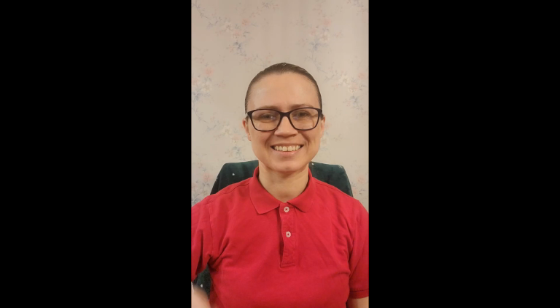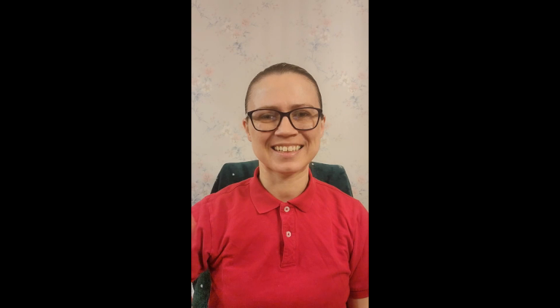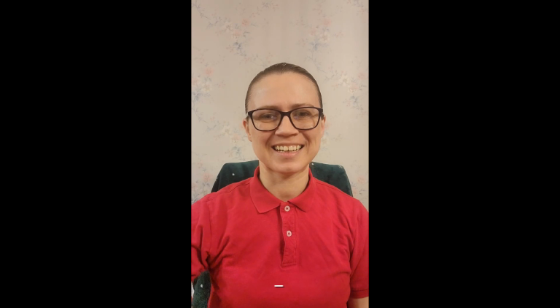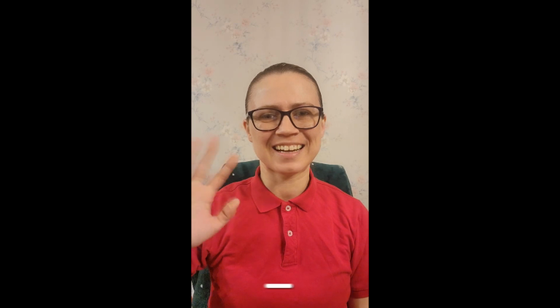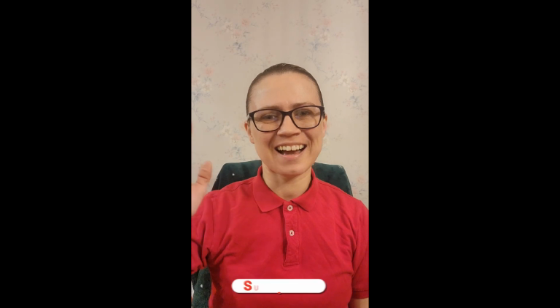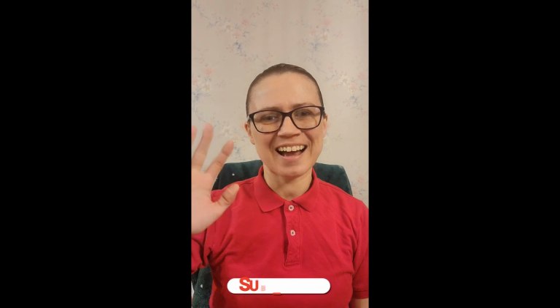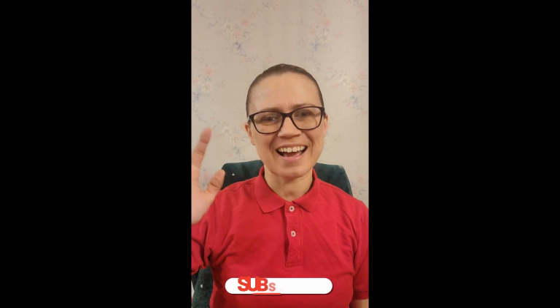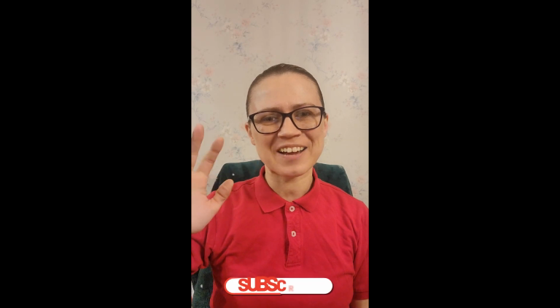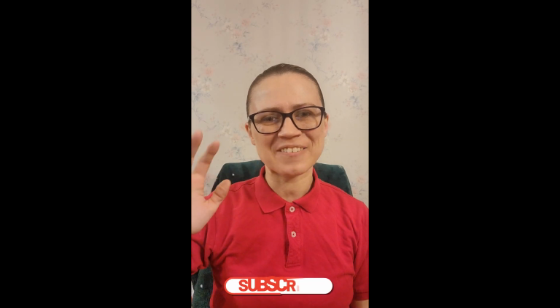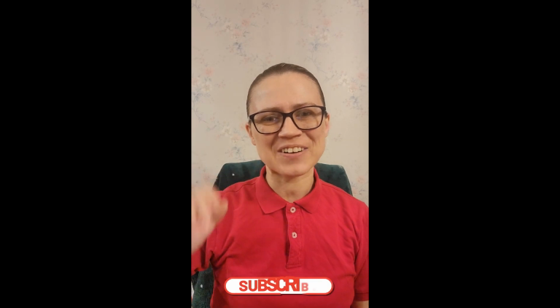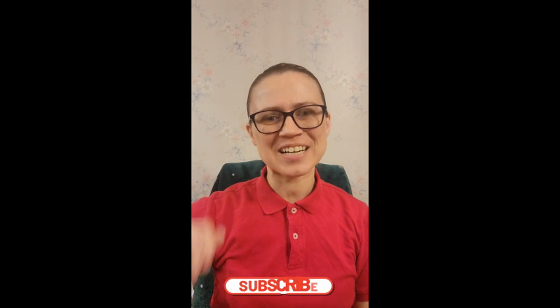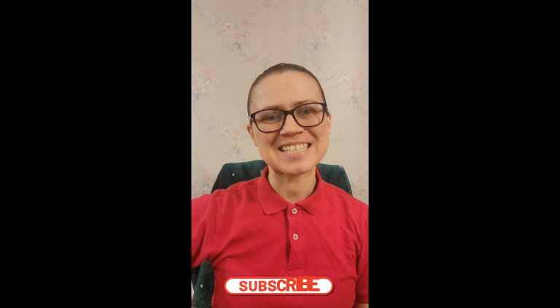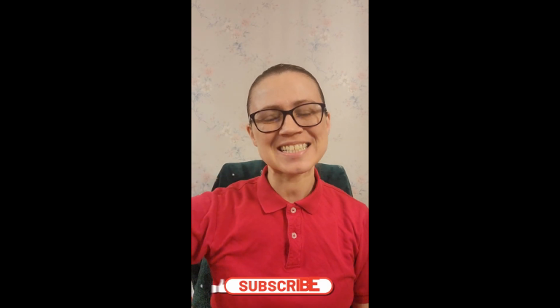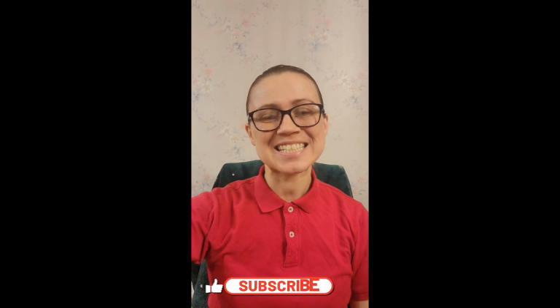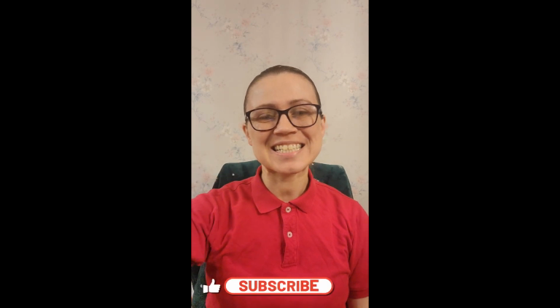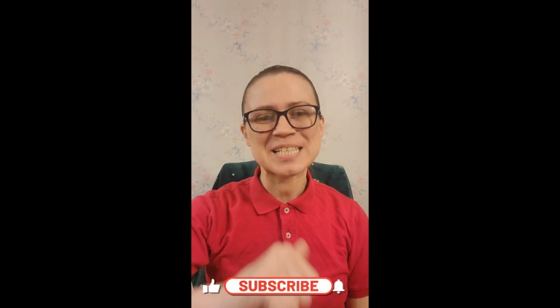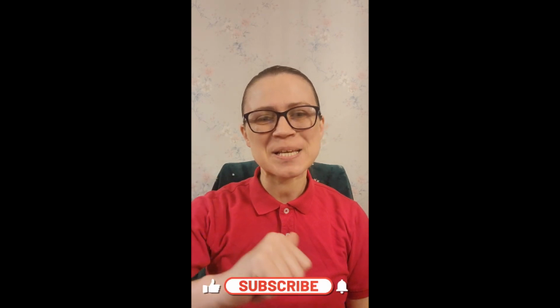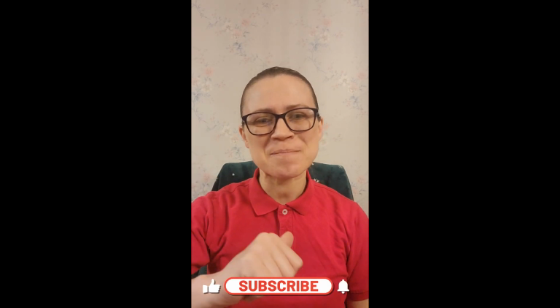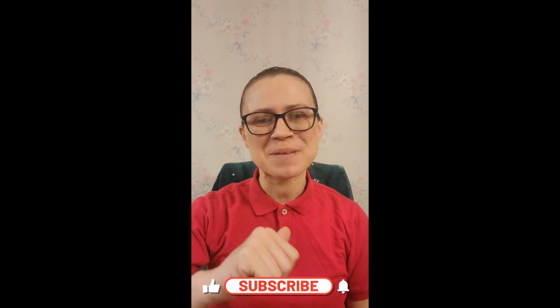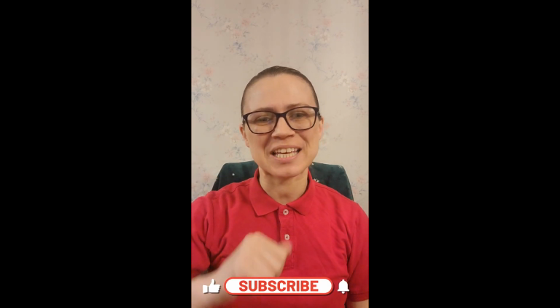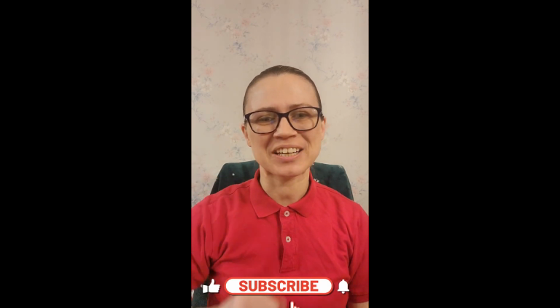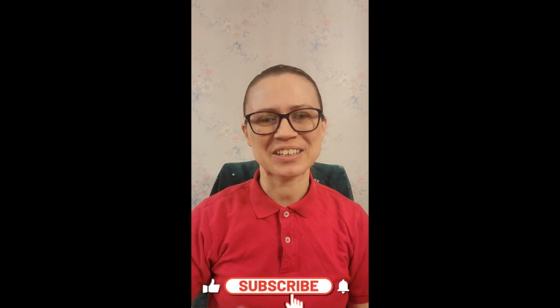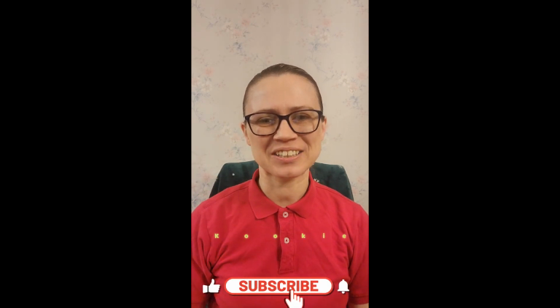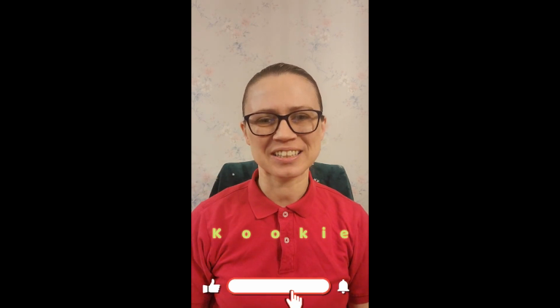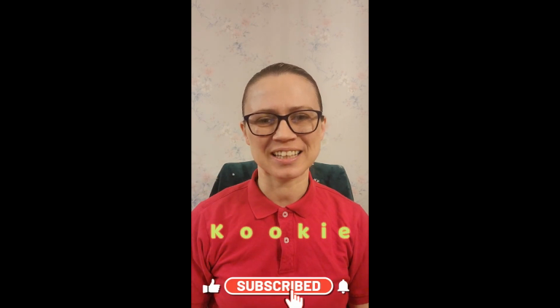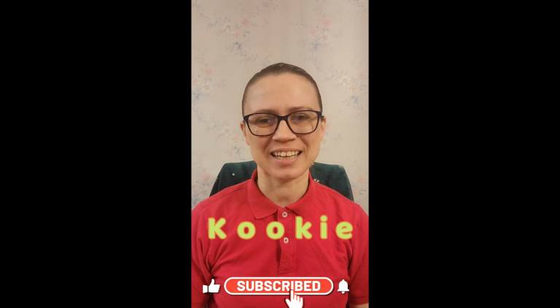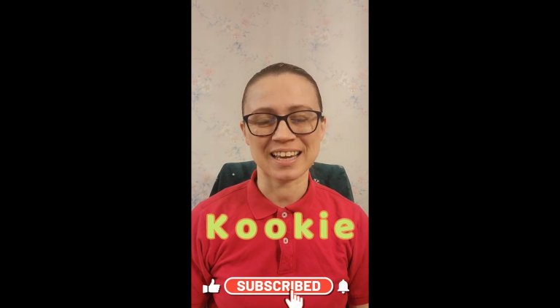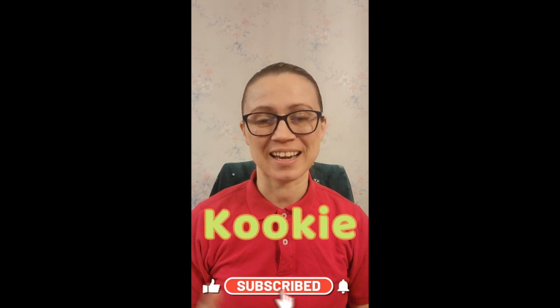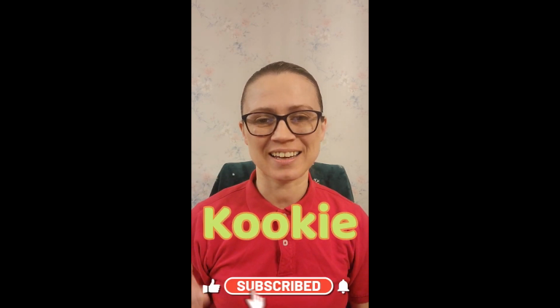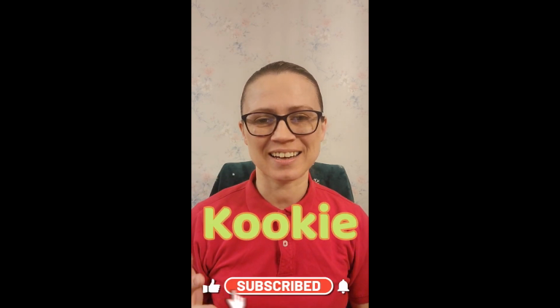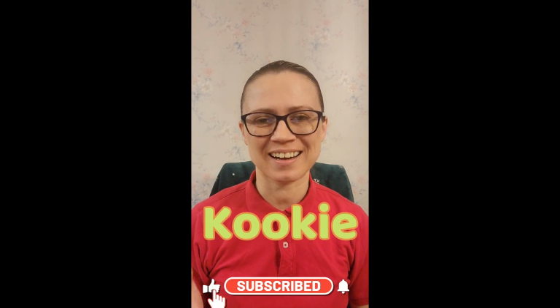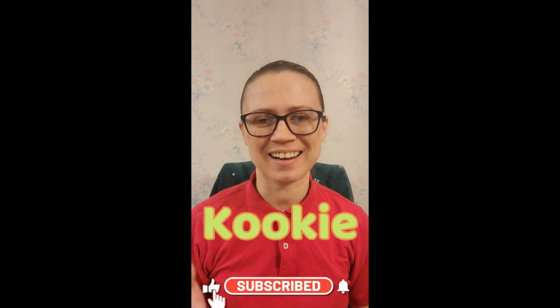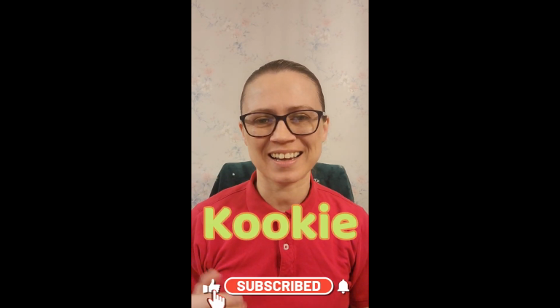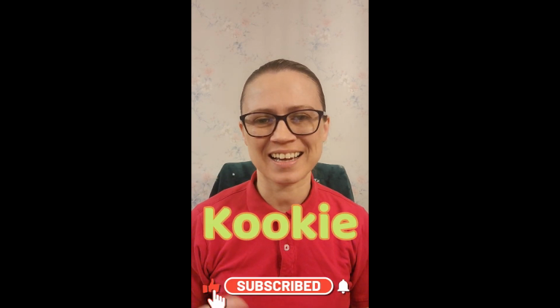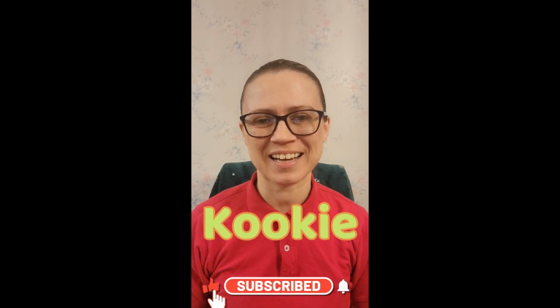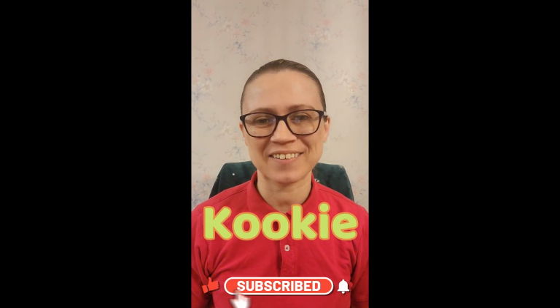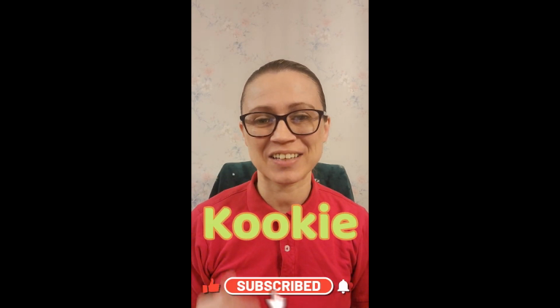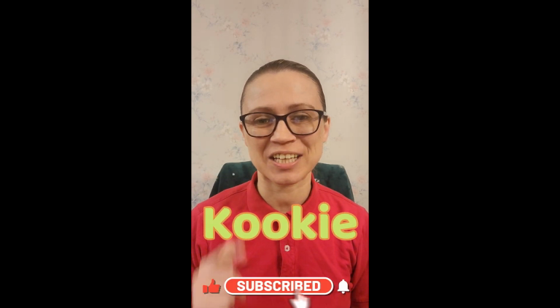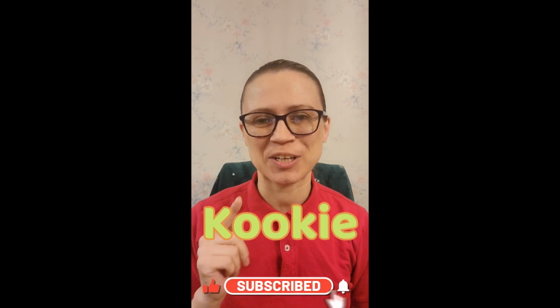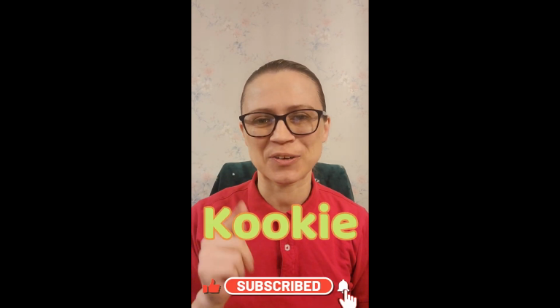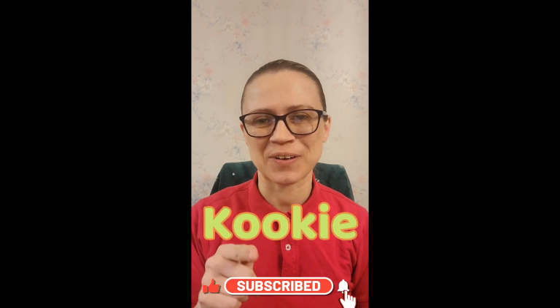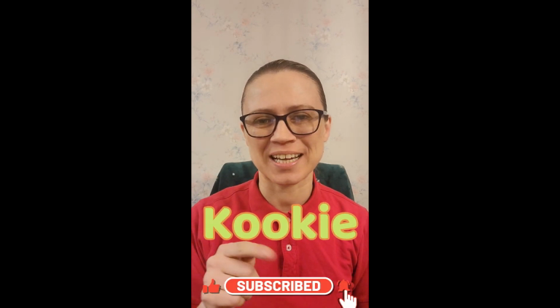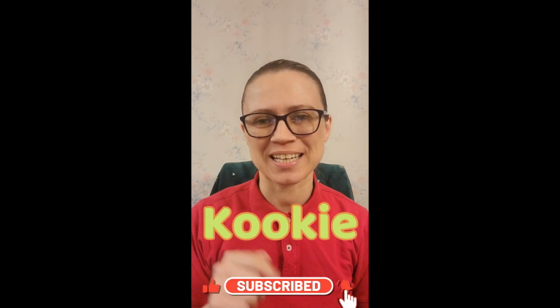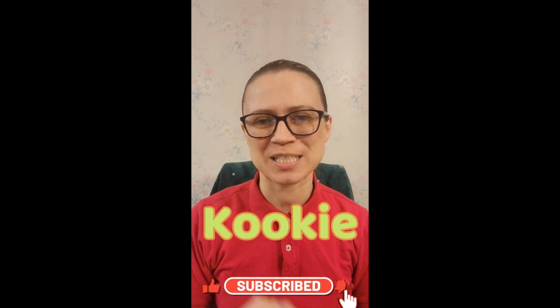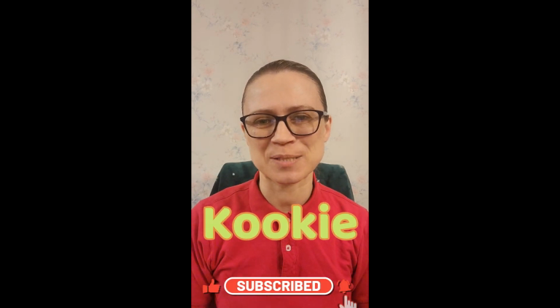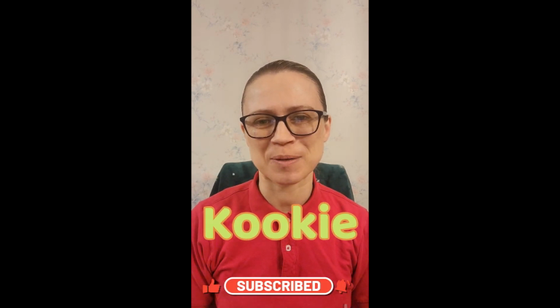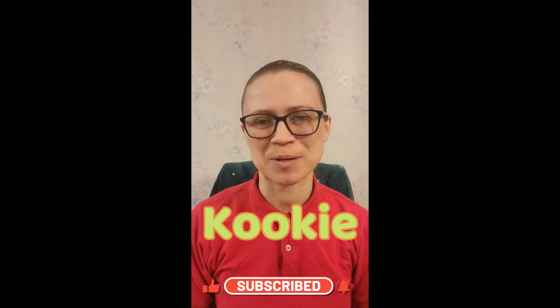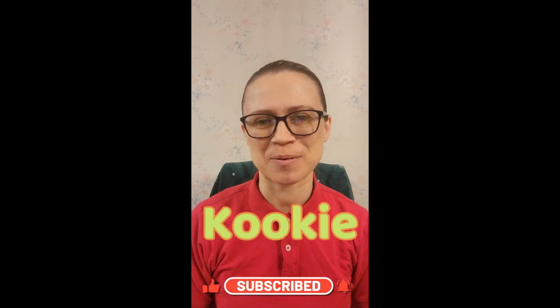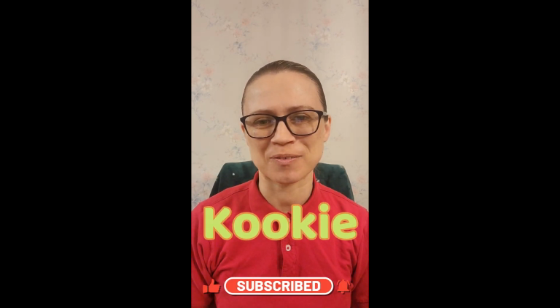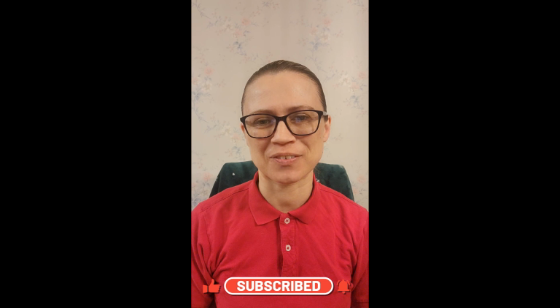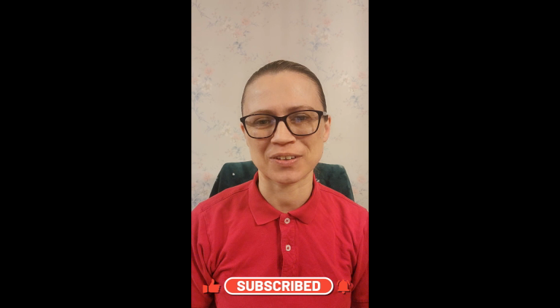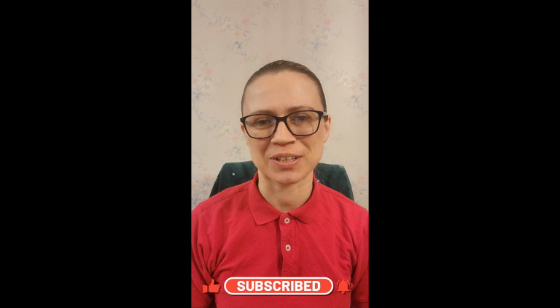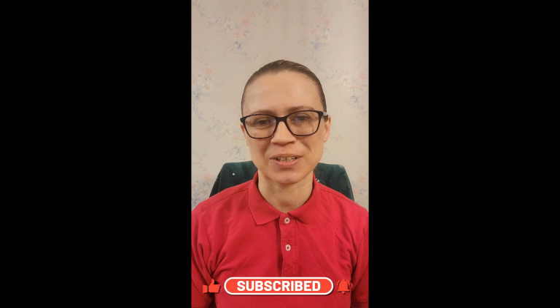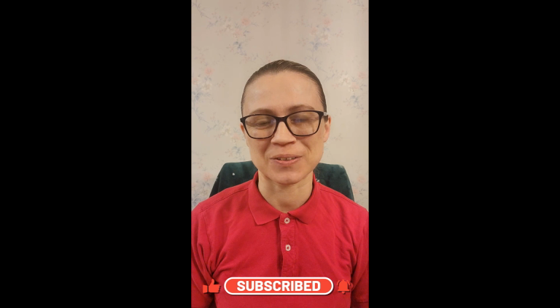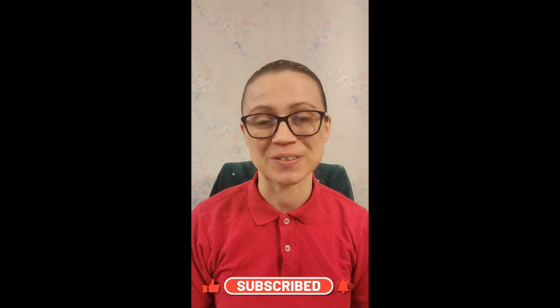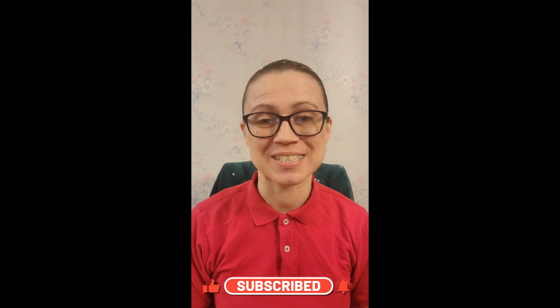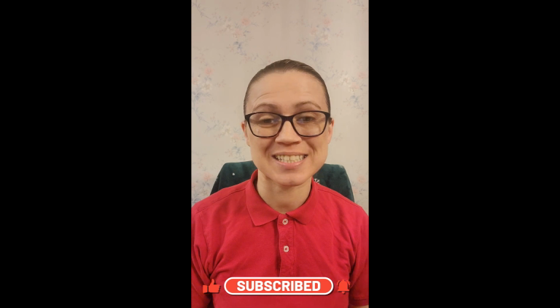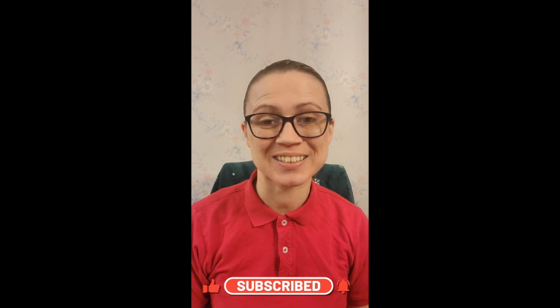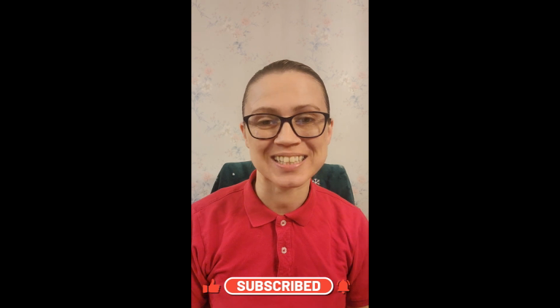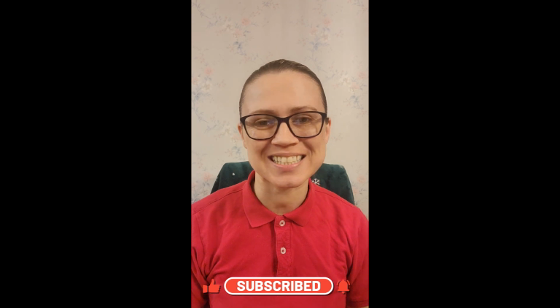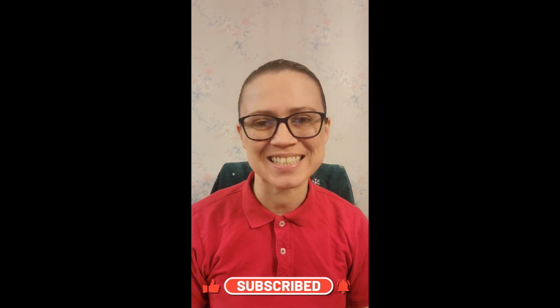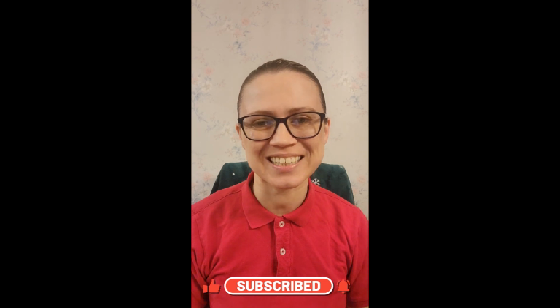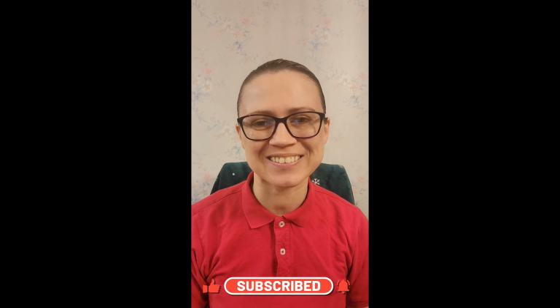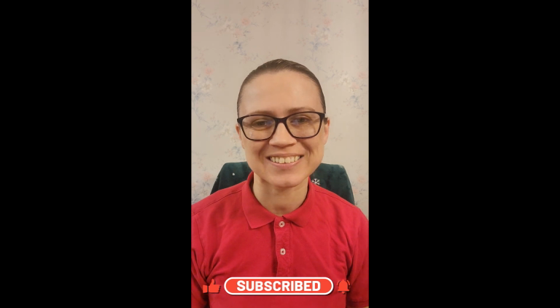Hi friends! It's me, Cookie, and I have a great experiment for you. So let's go!